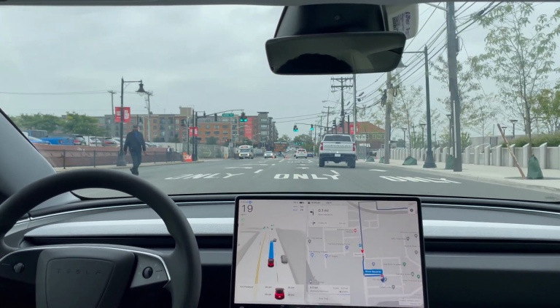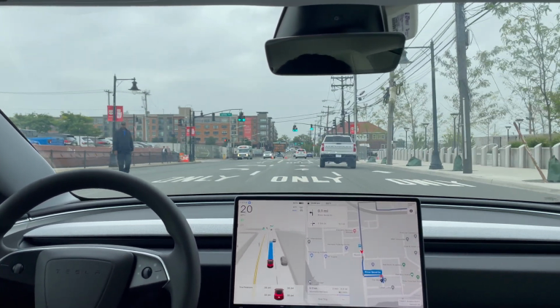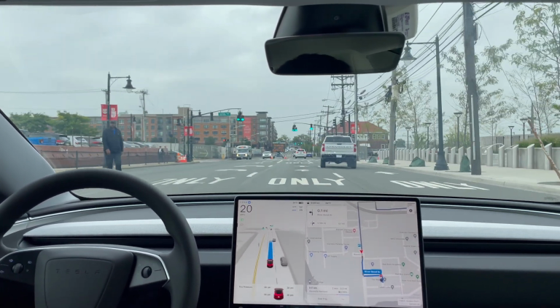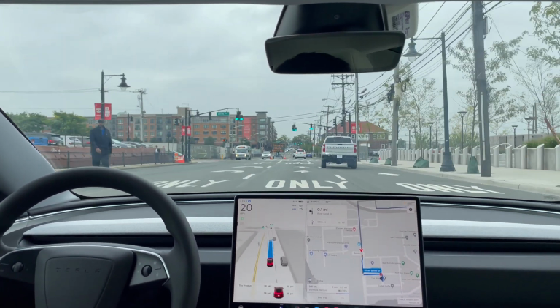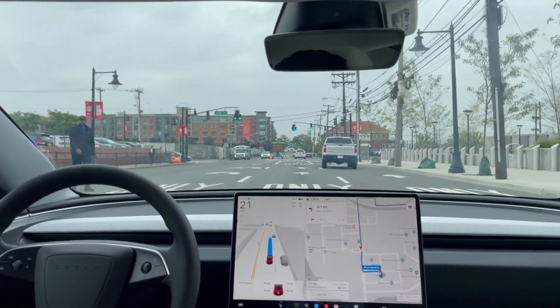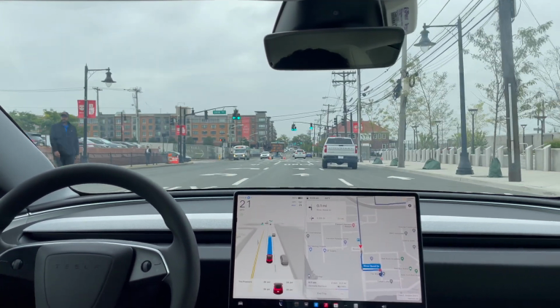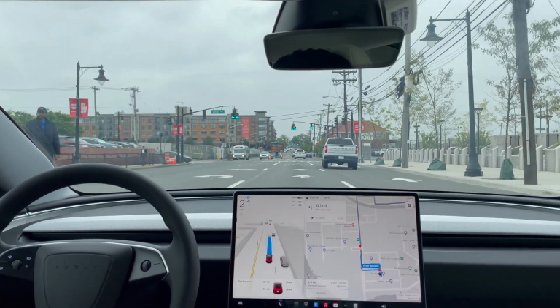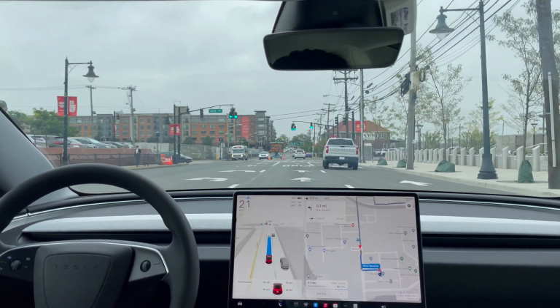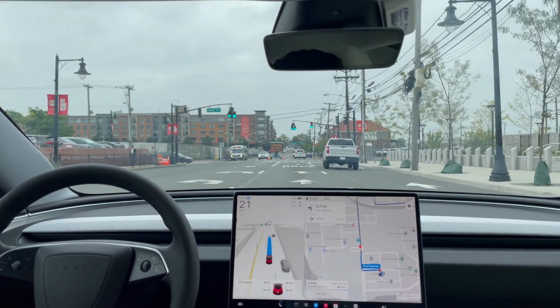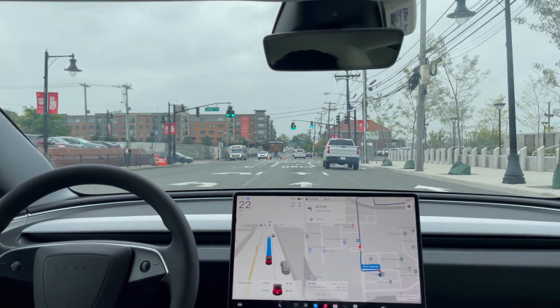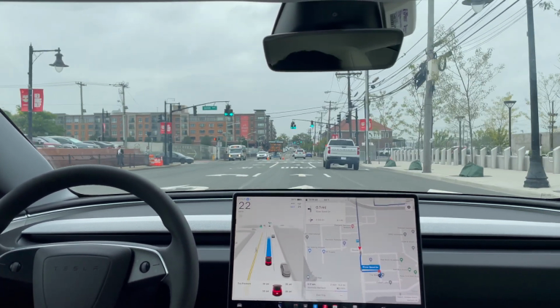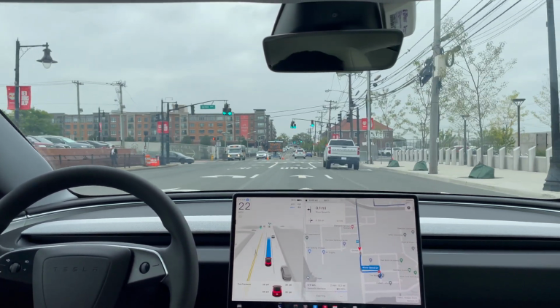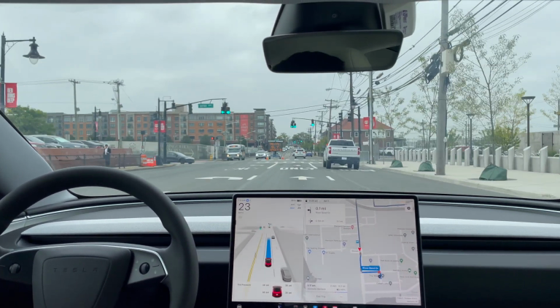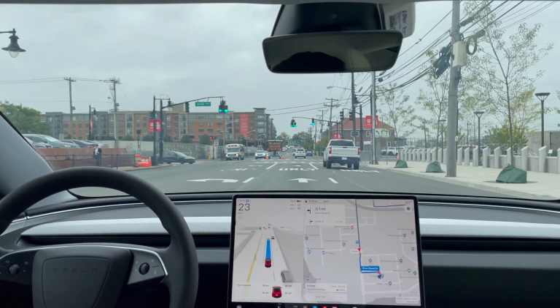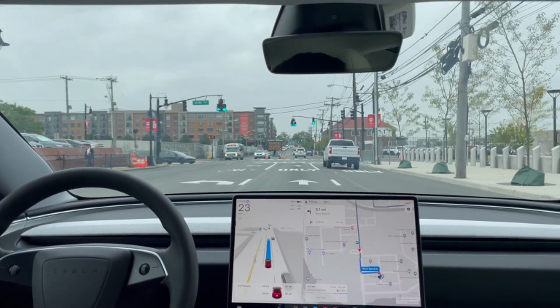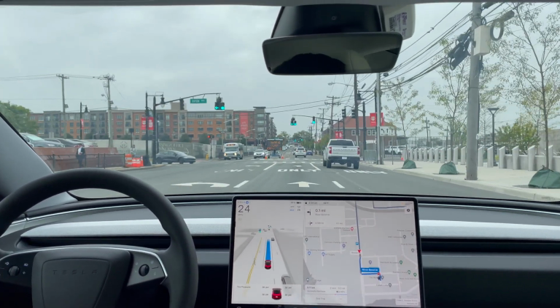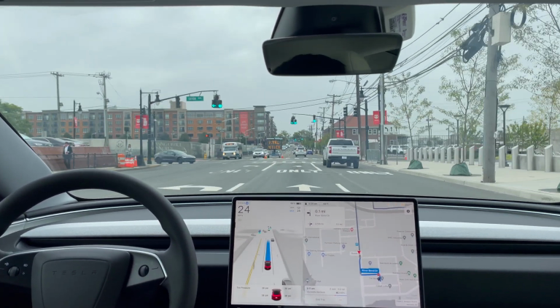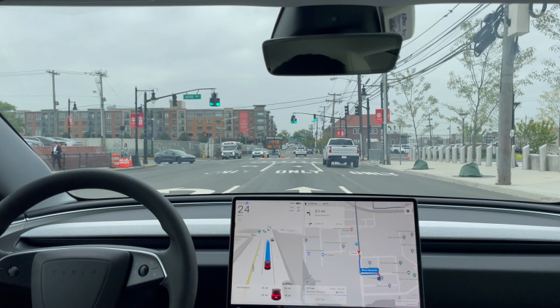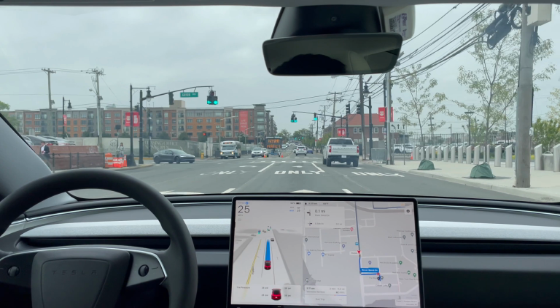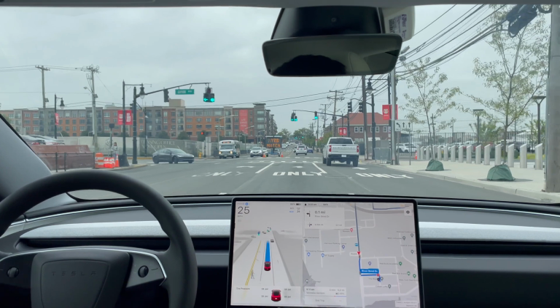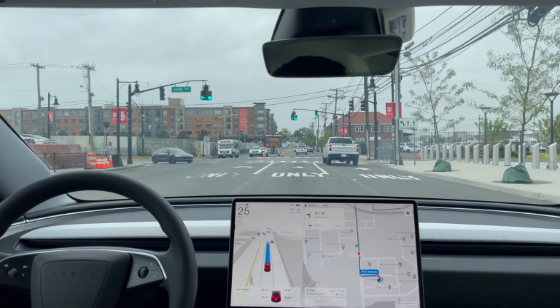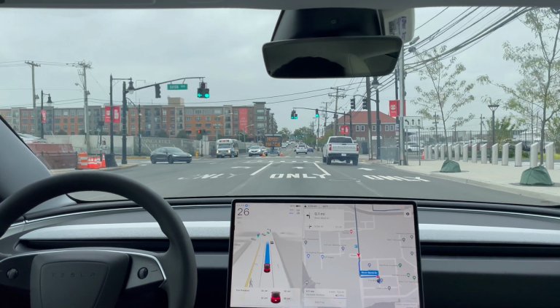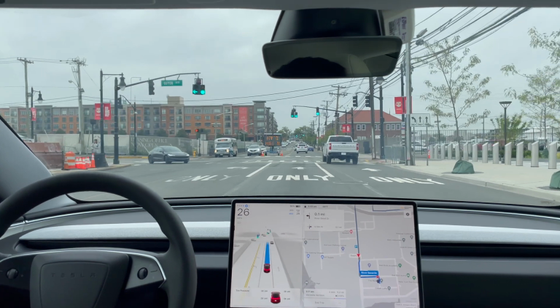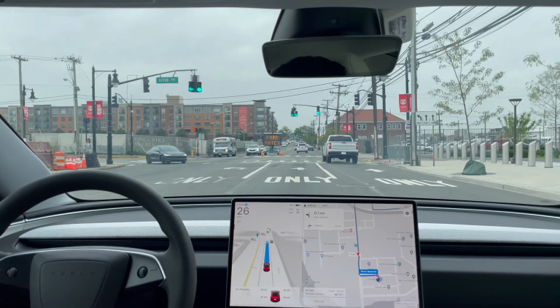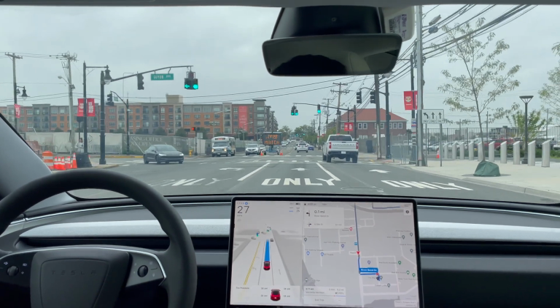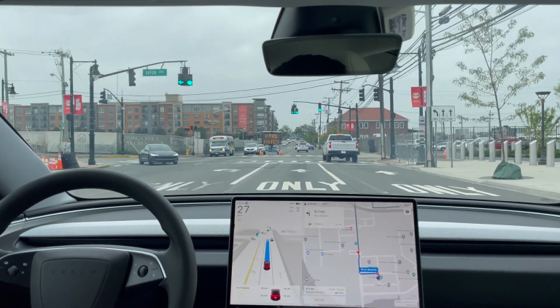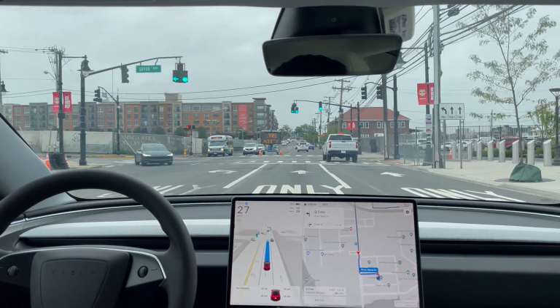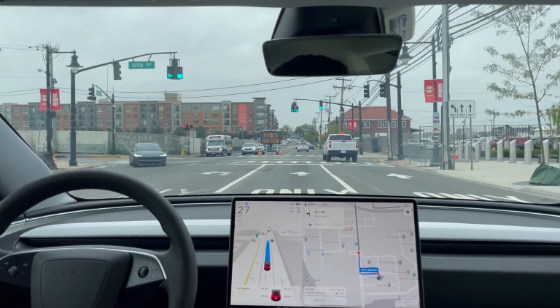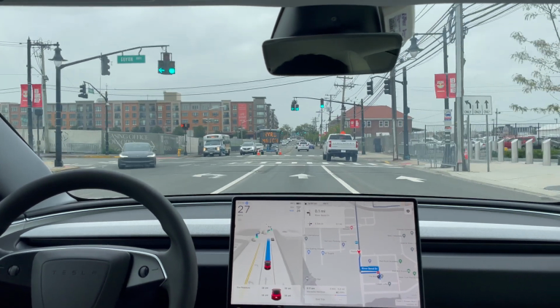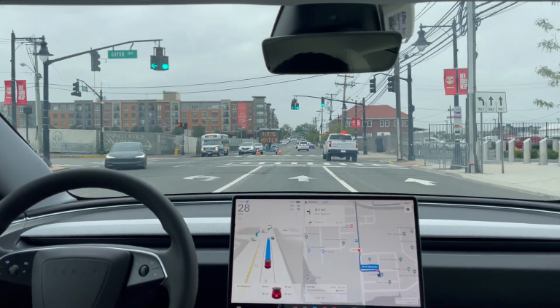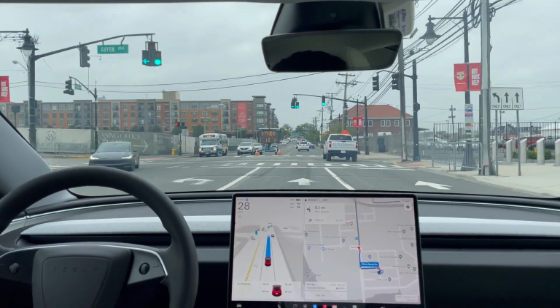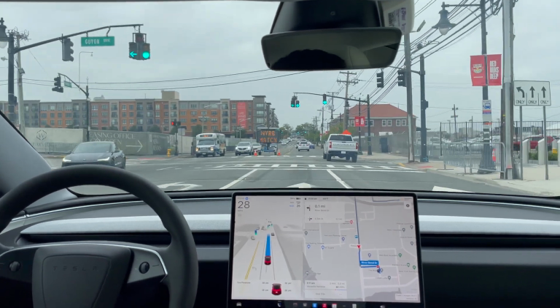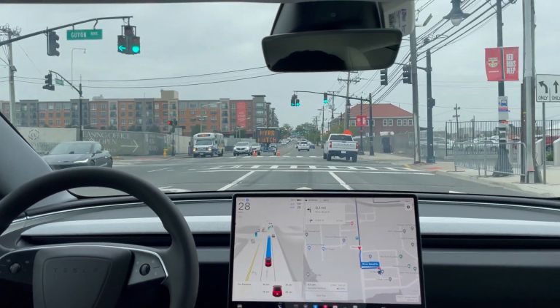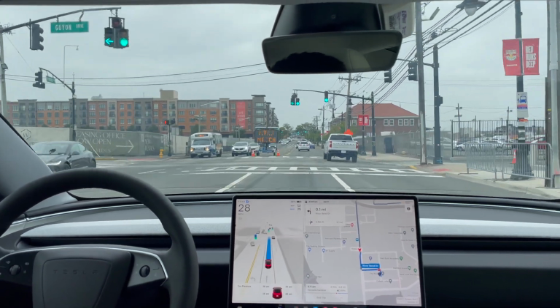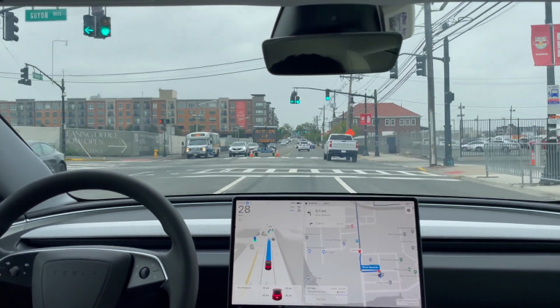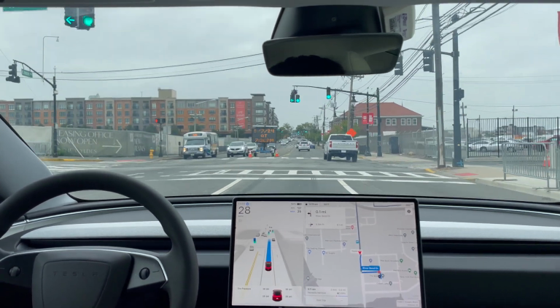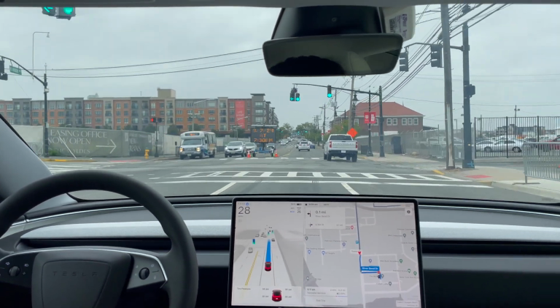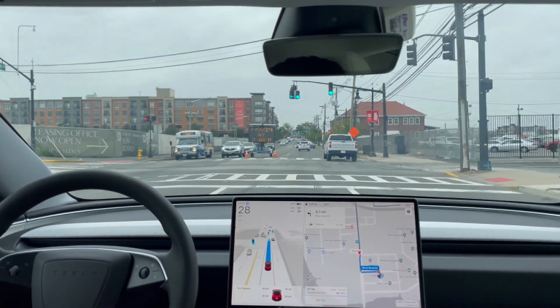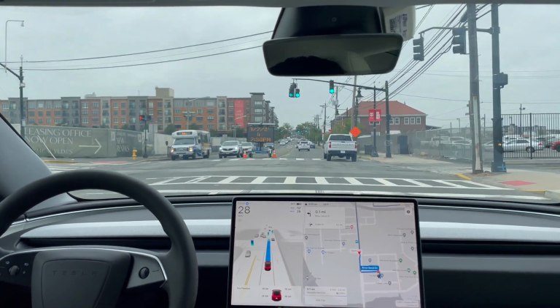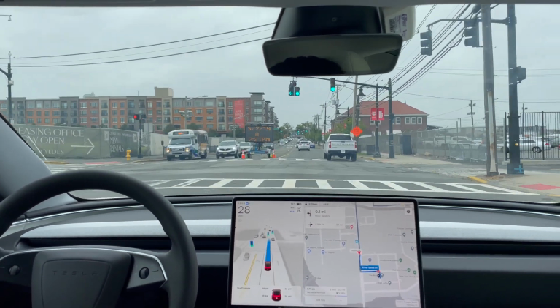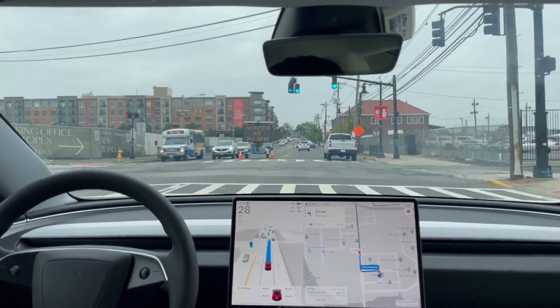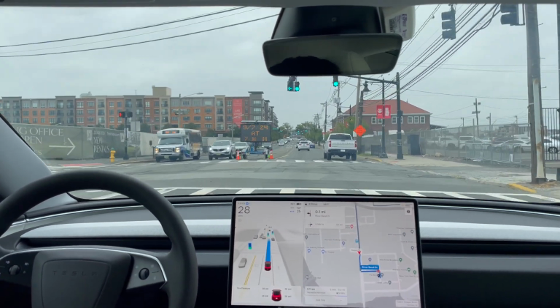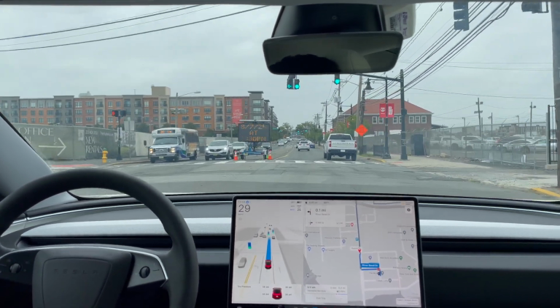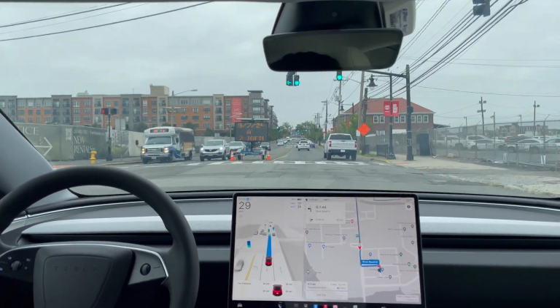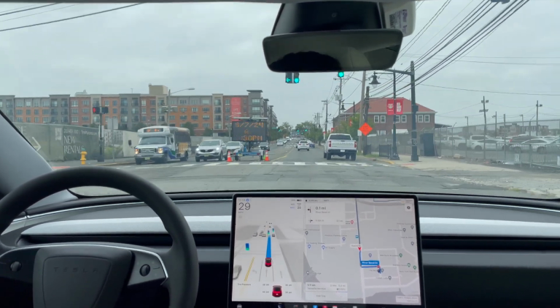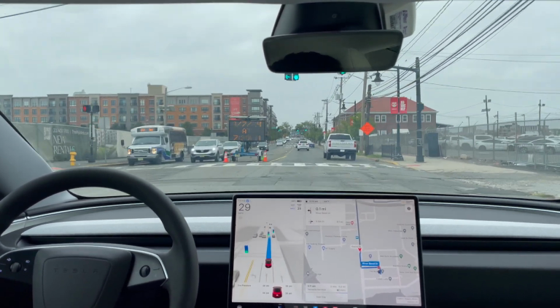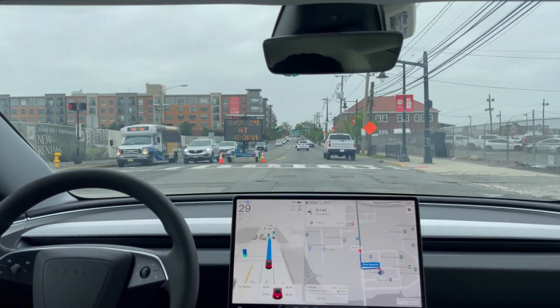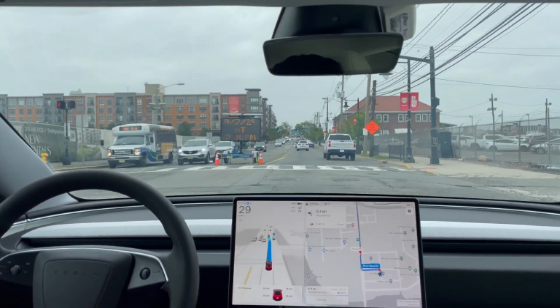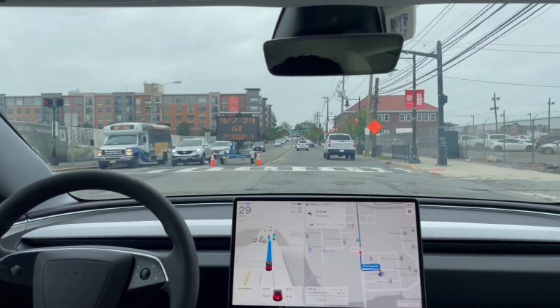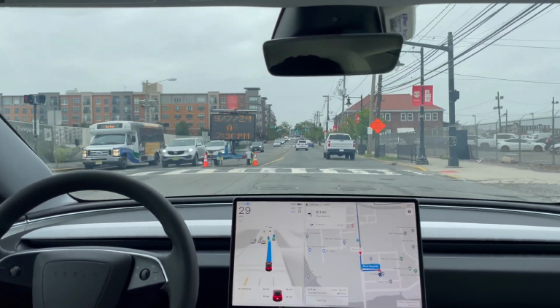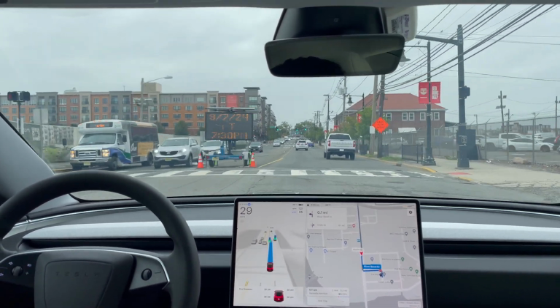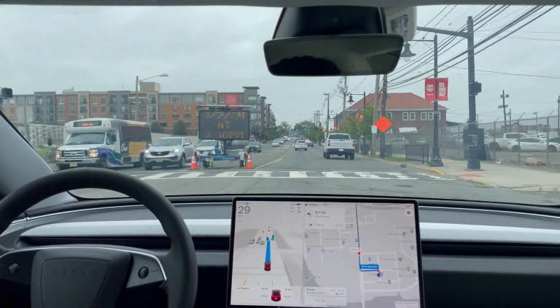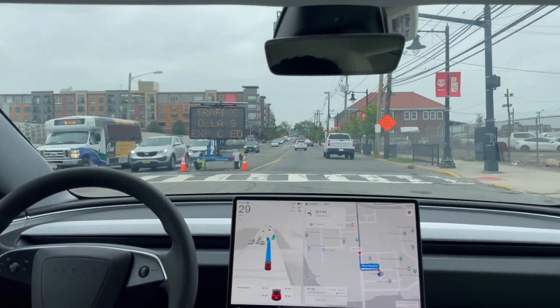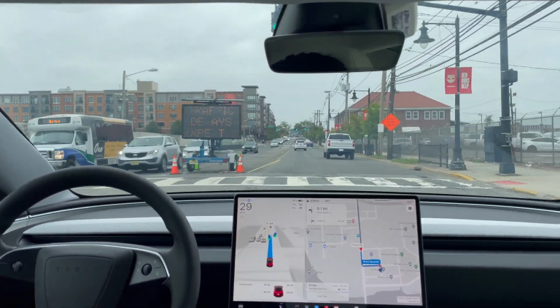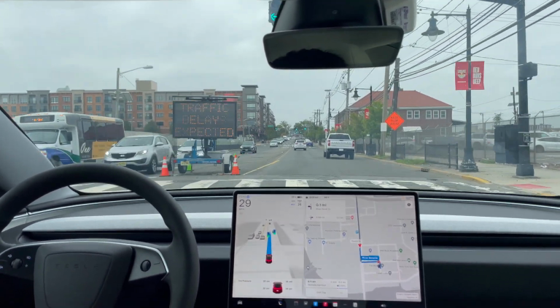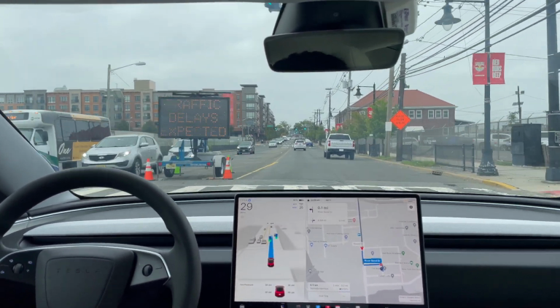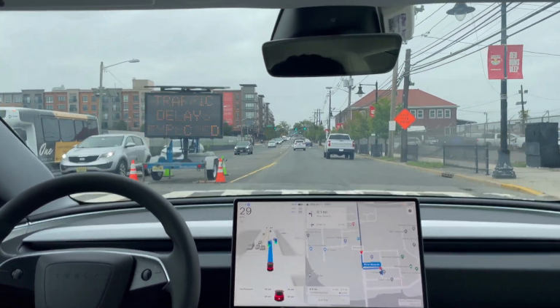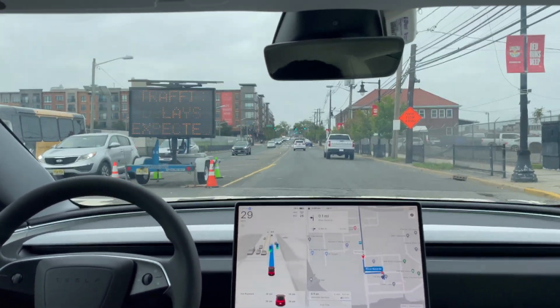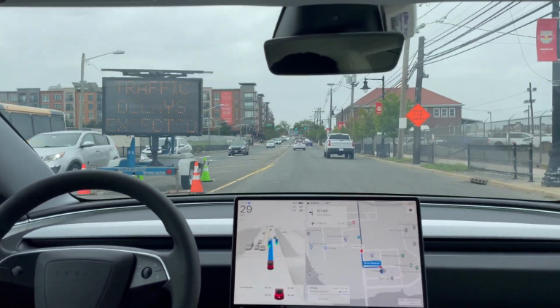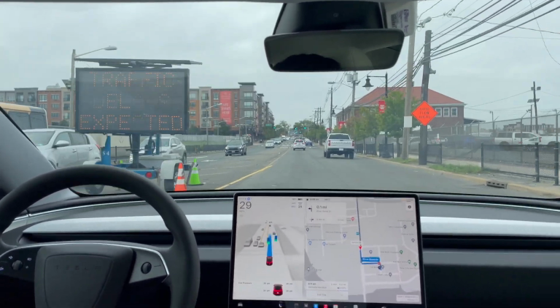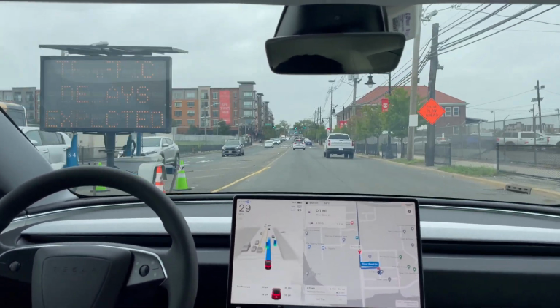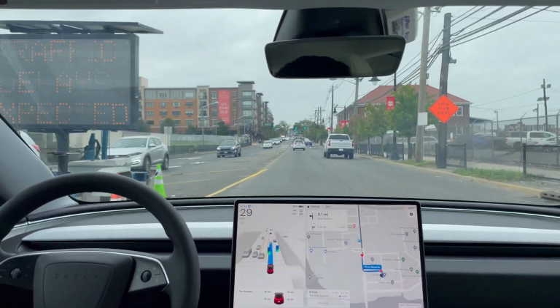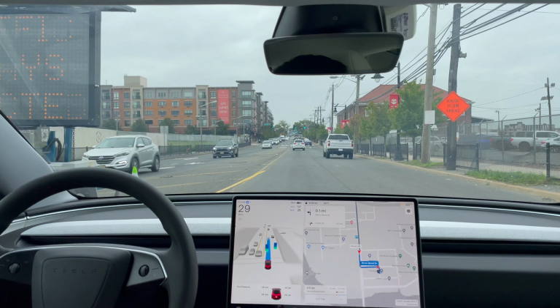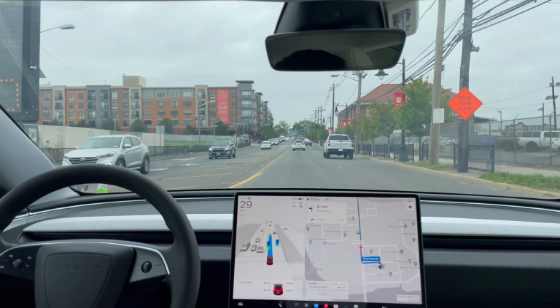There was a chain crossing in the middle of the road and Full Self-Driving didn't slow down for it — it knew it wasn't going to affect the car.